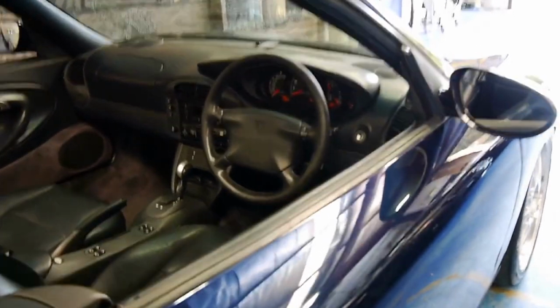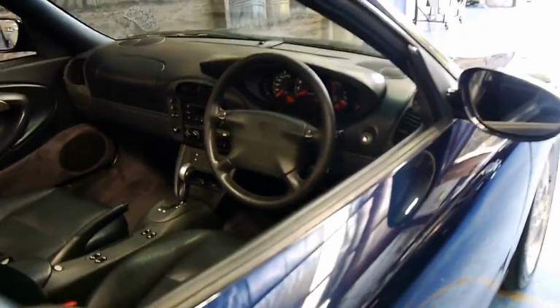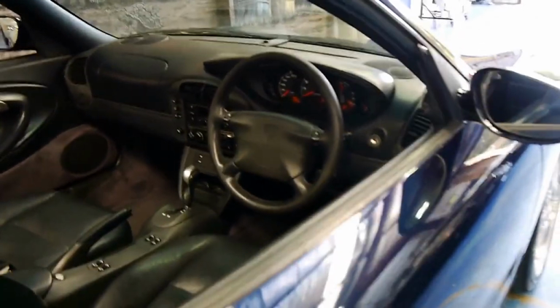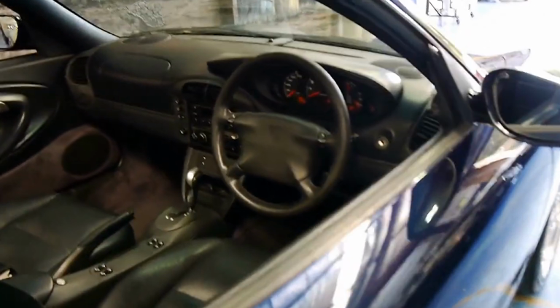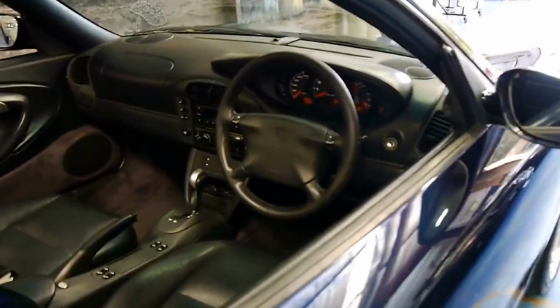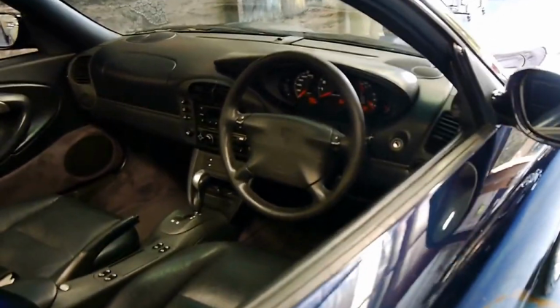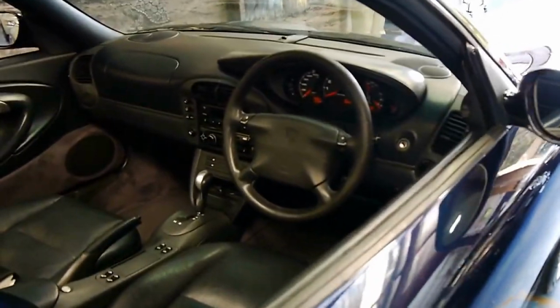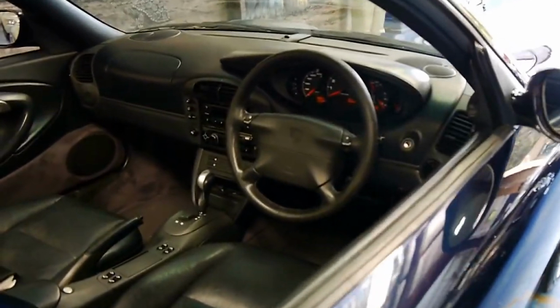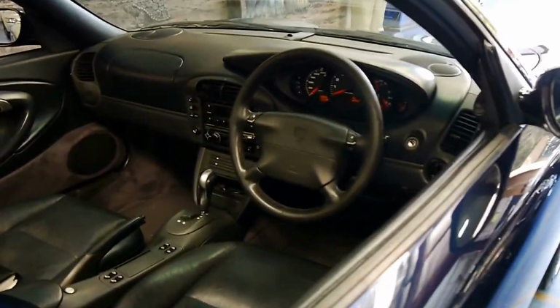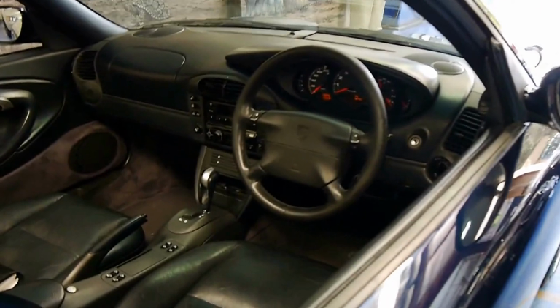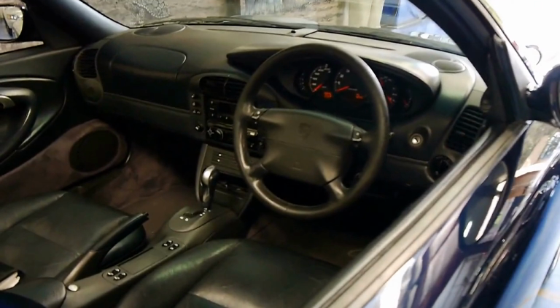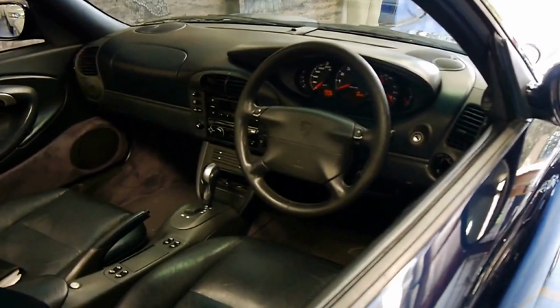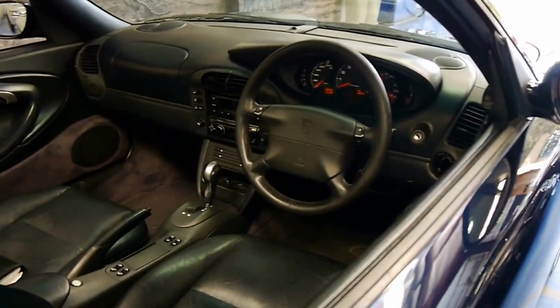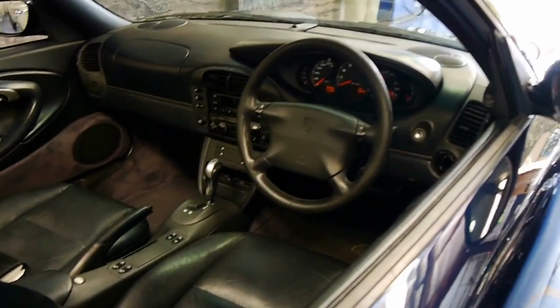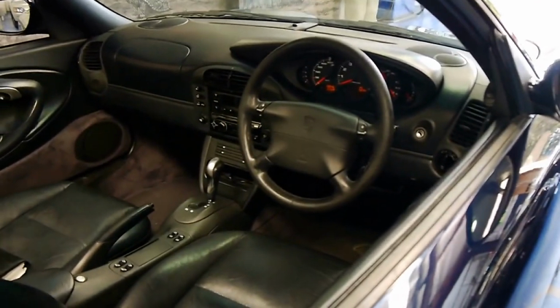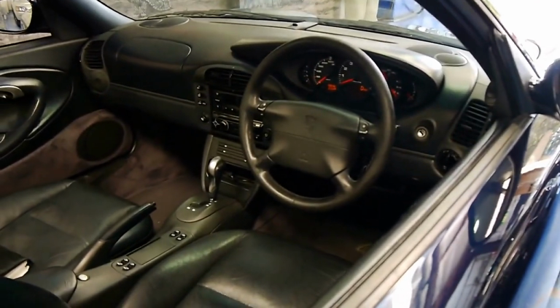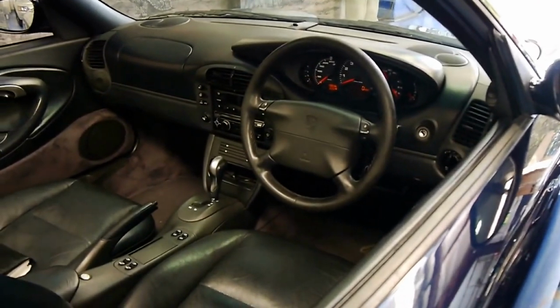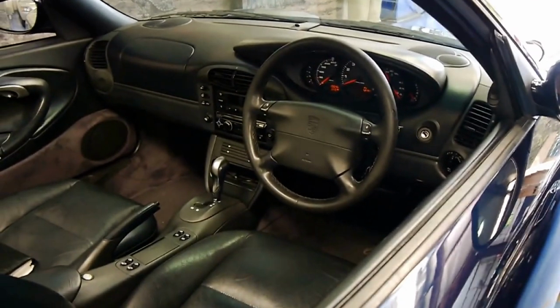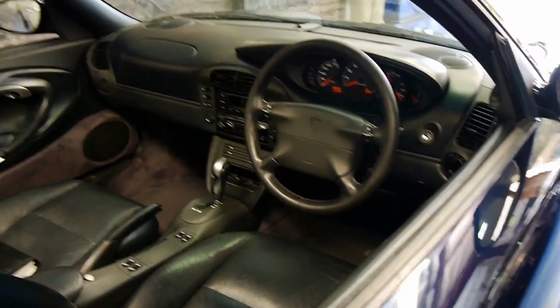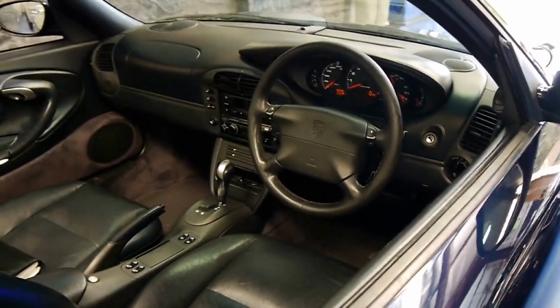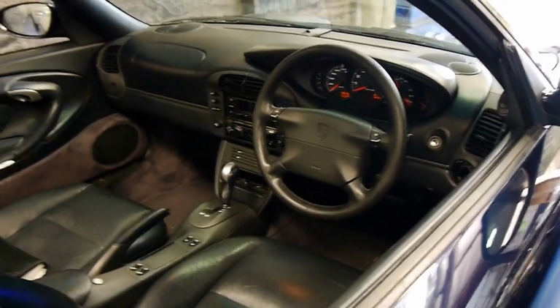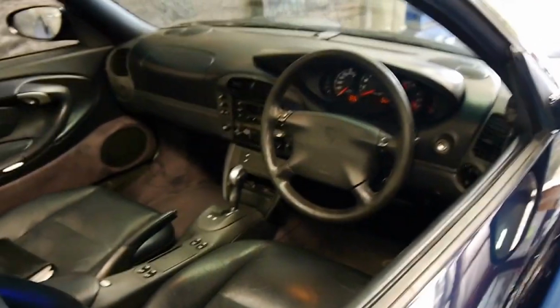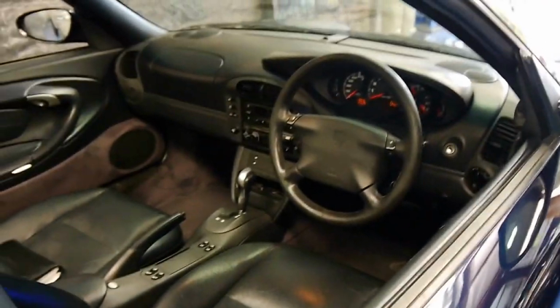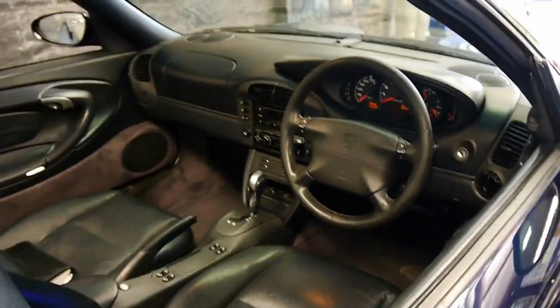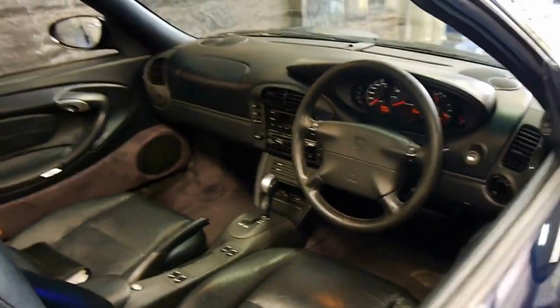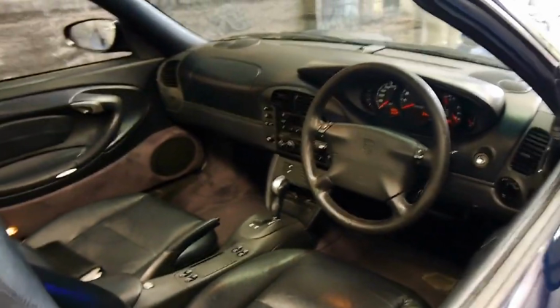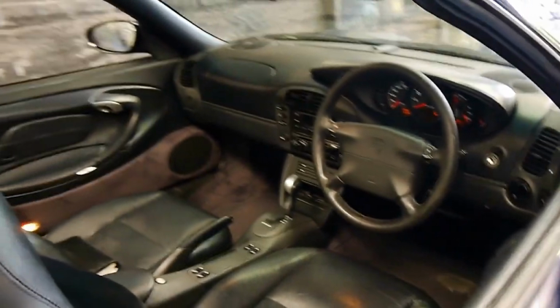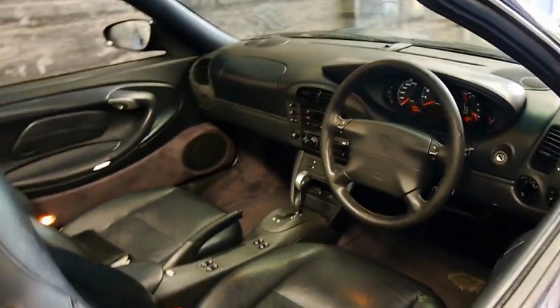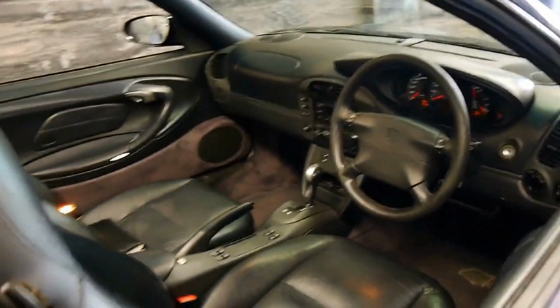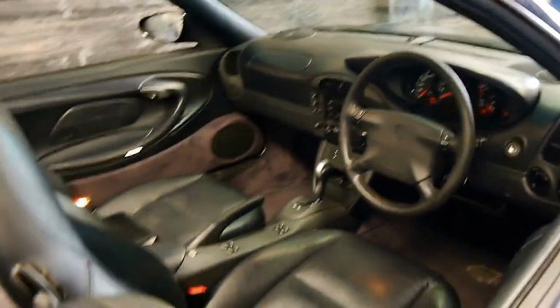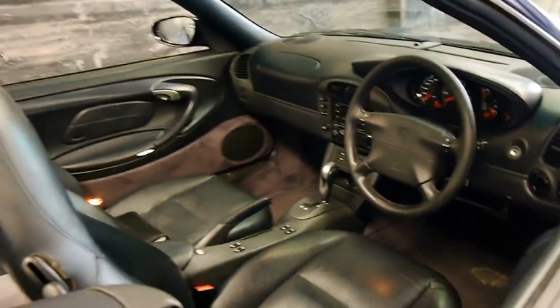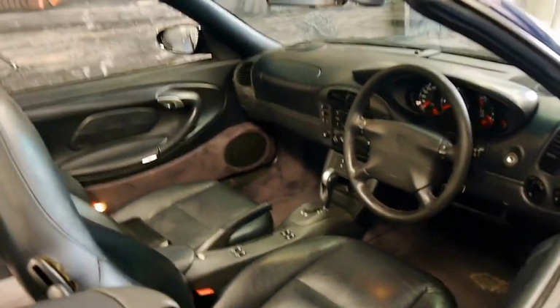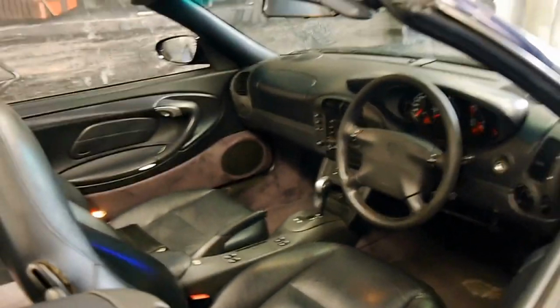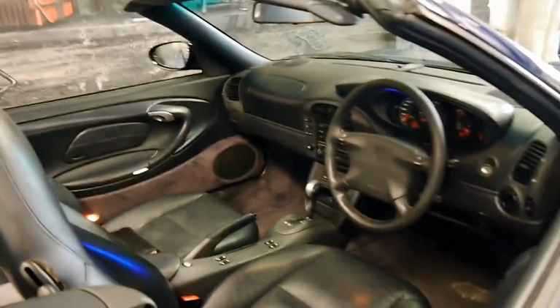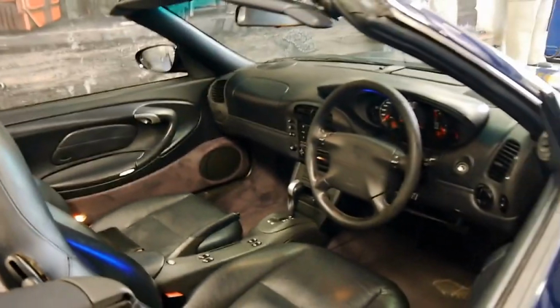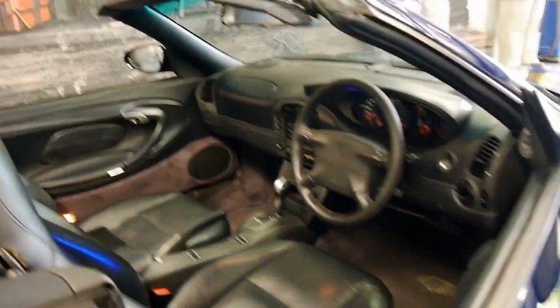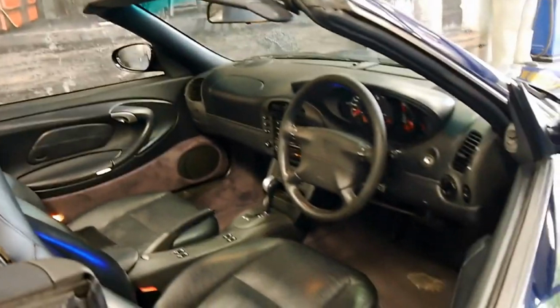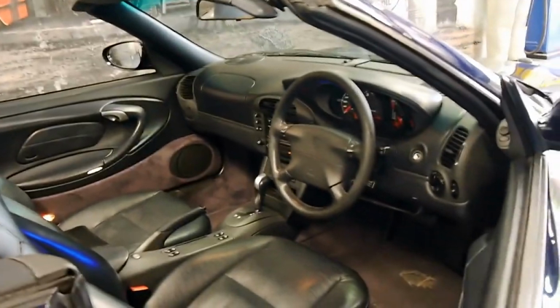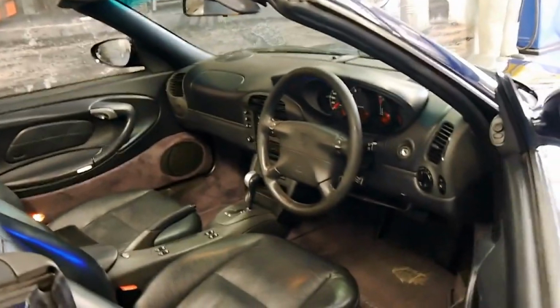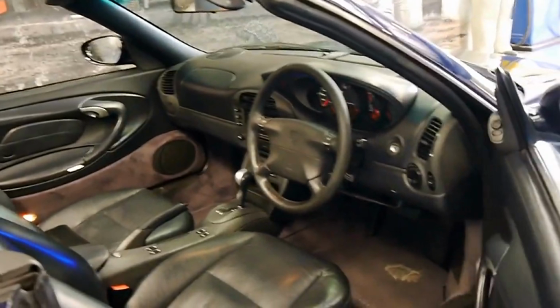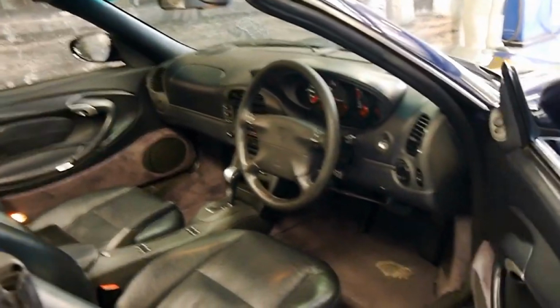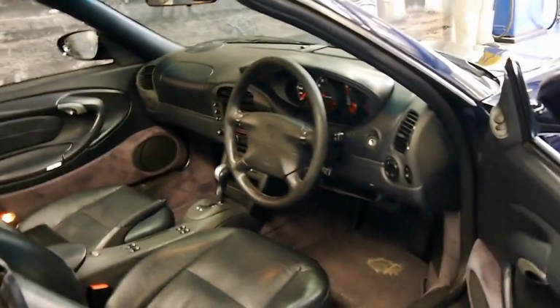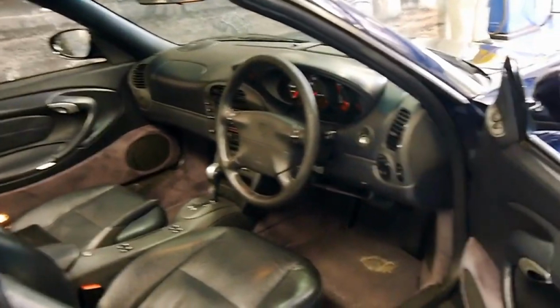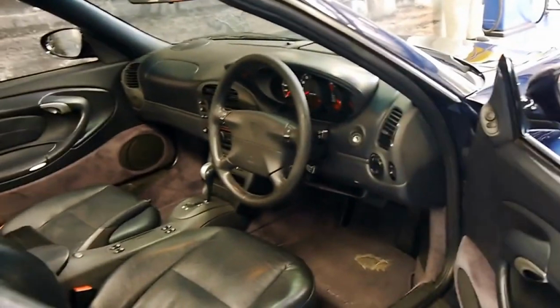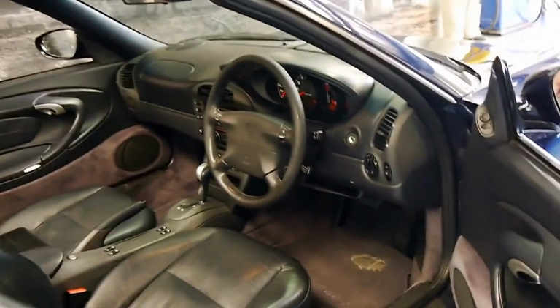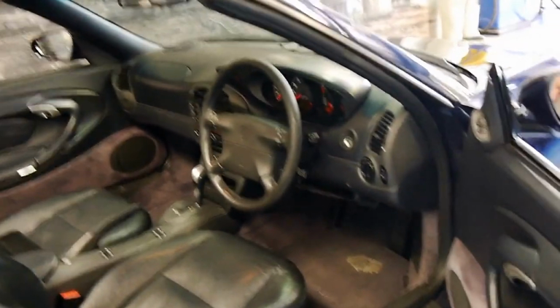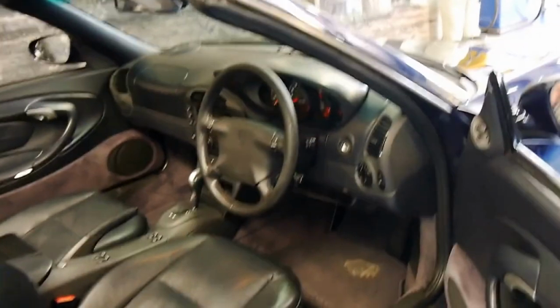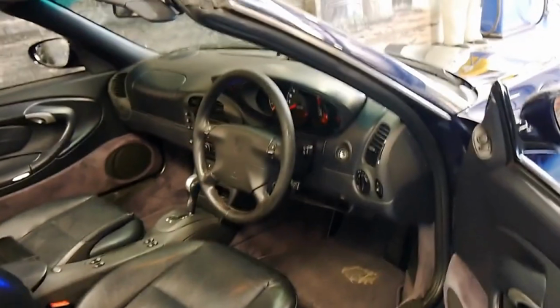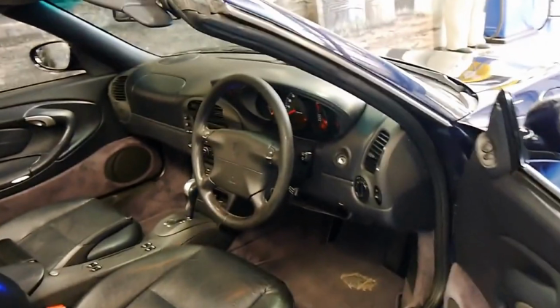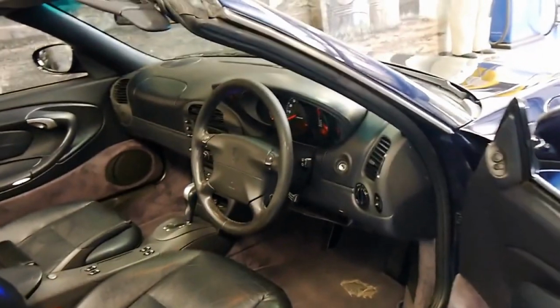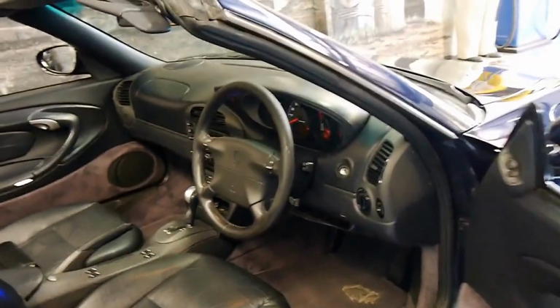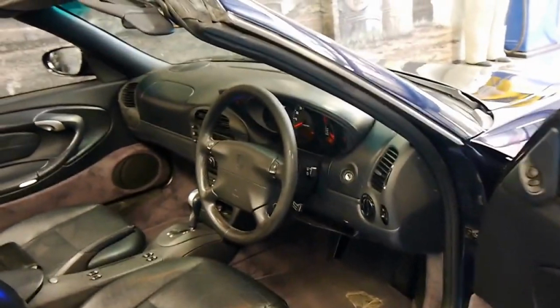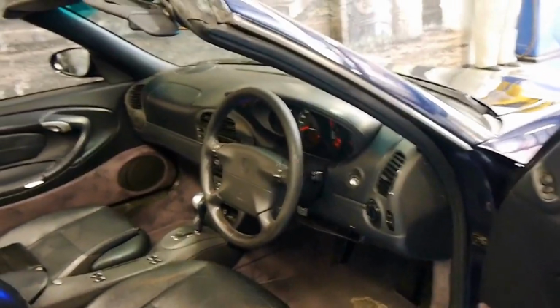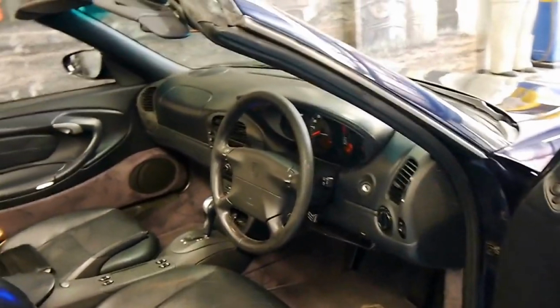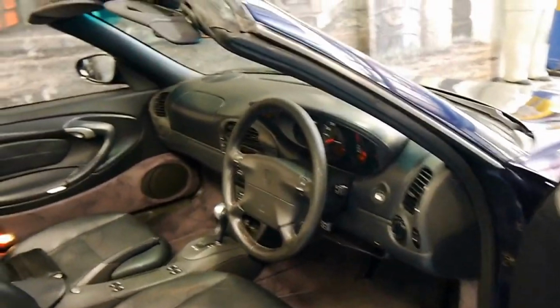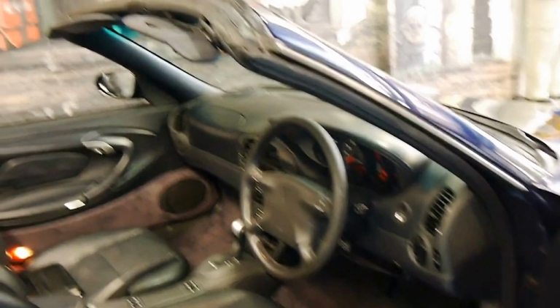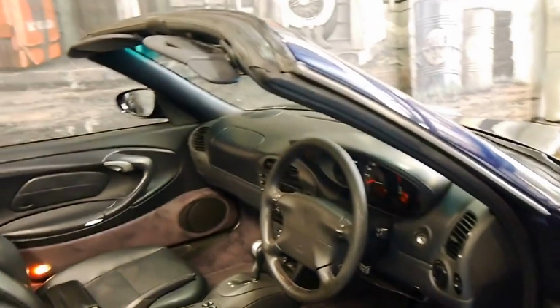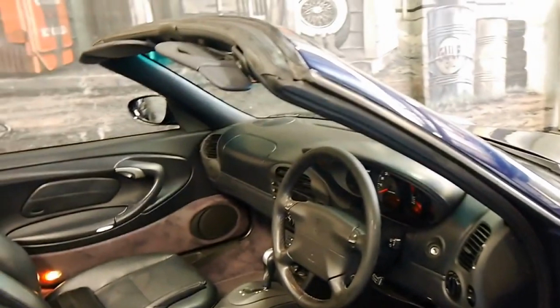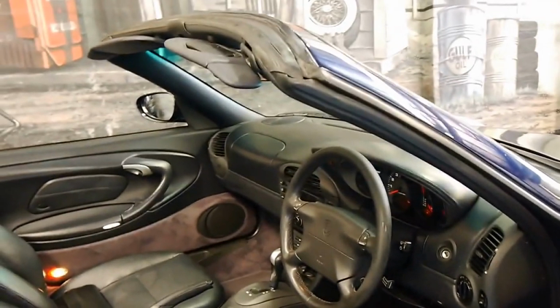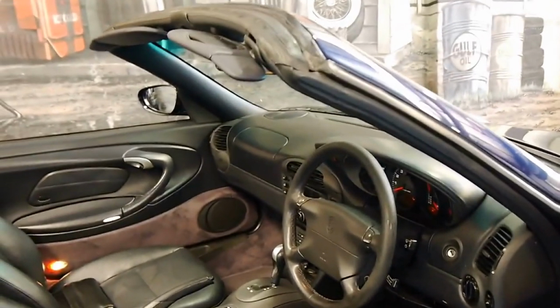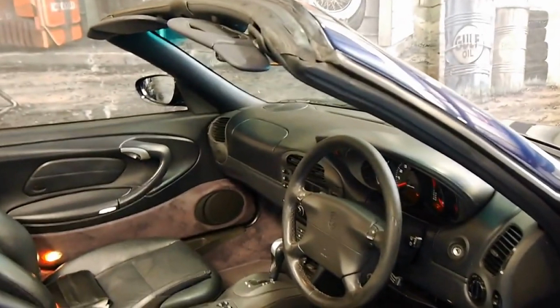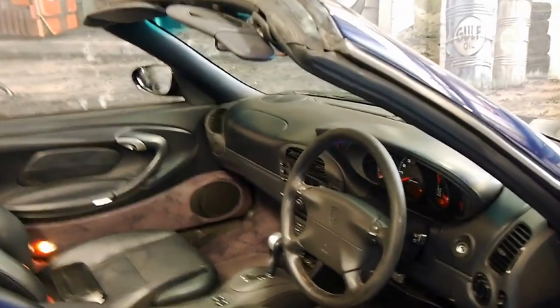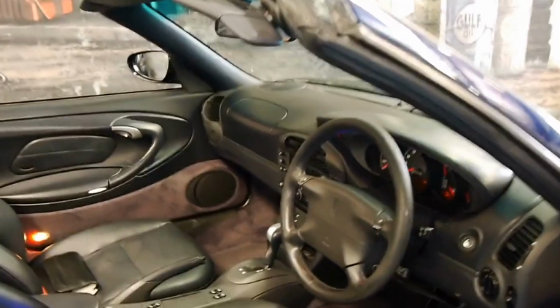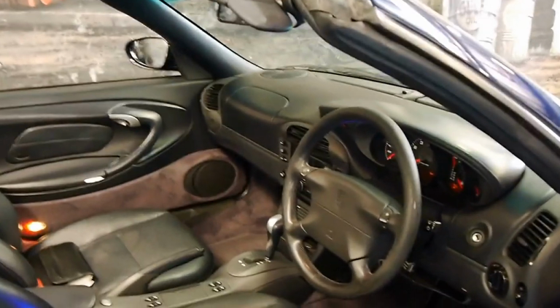It's done 196,000 kilometres, but it has an incredible service history to it, and I will show that to you.